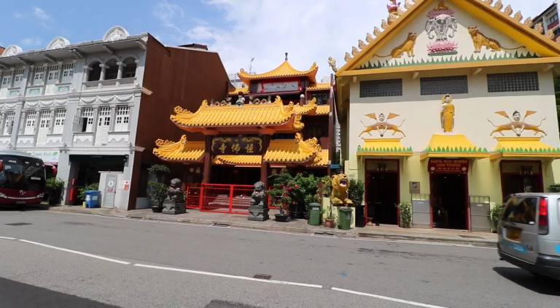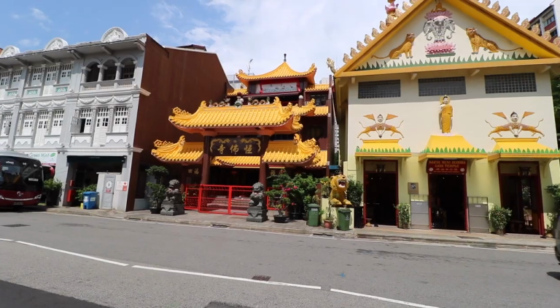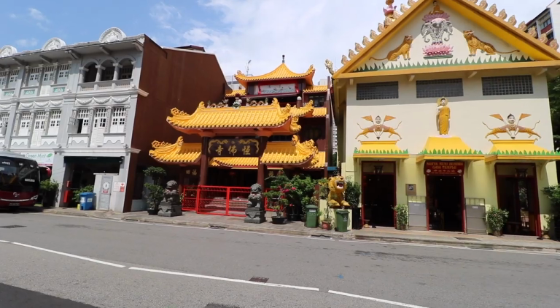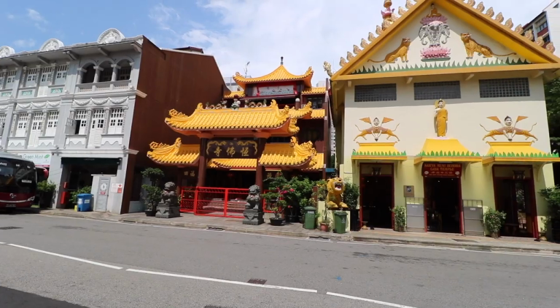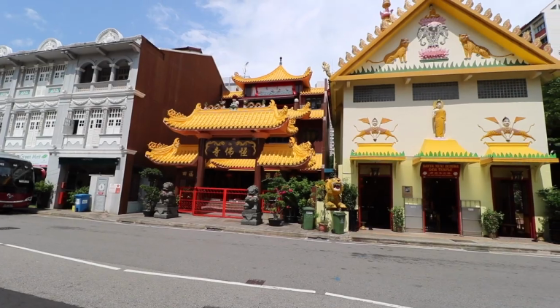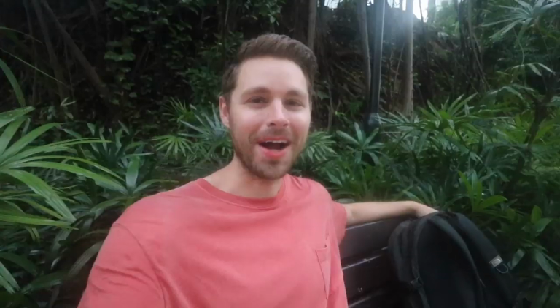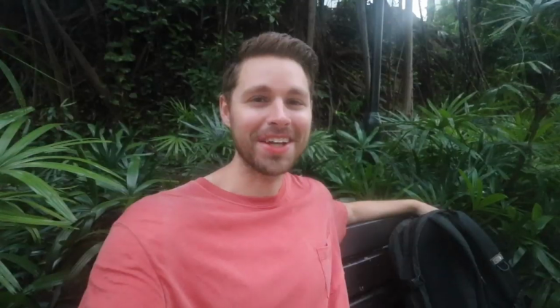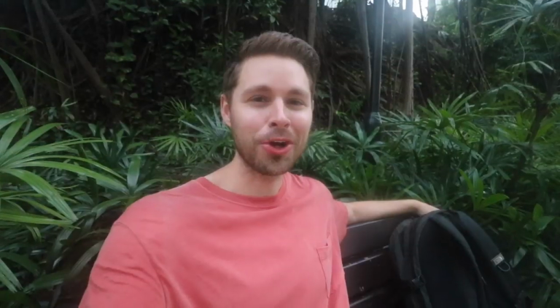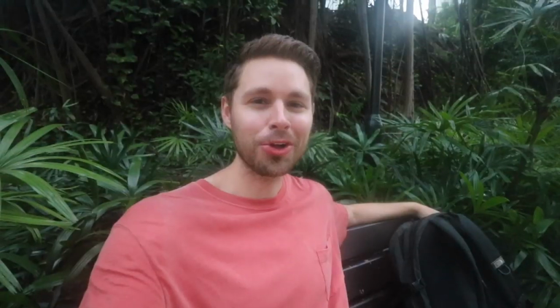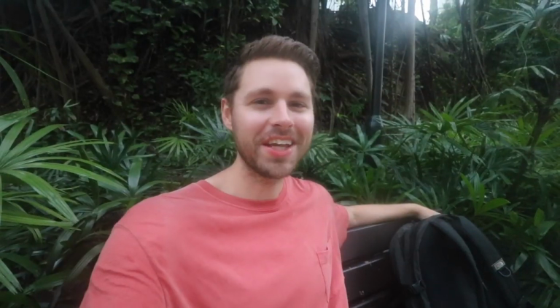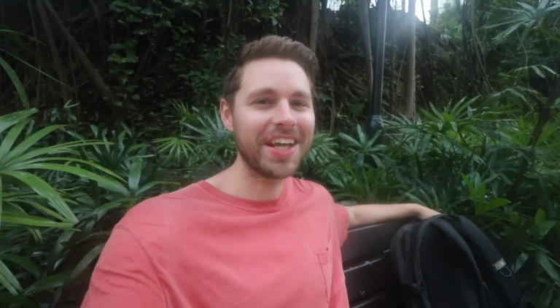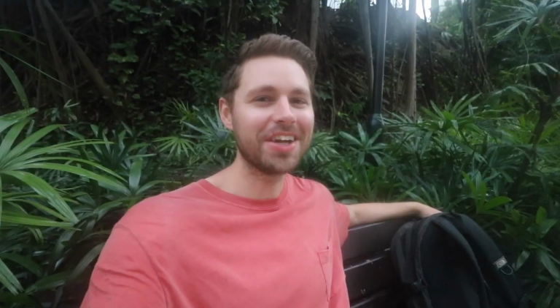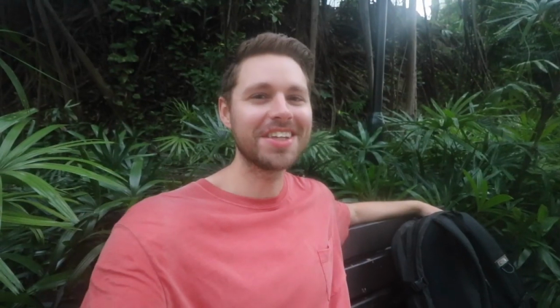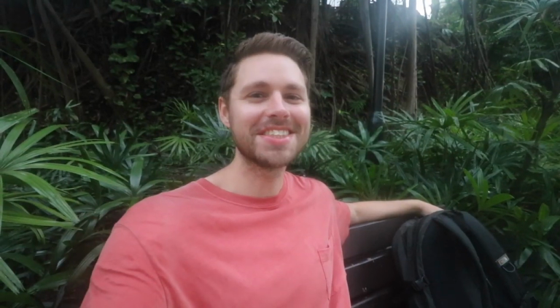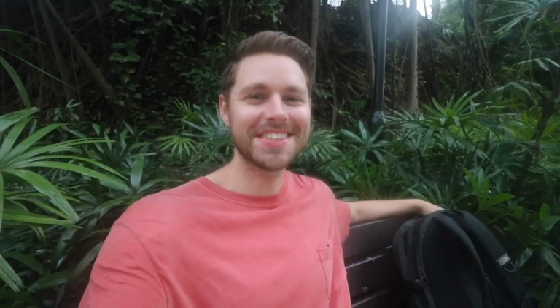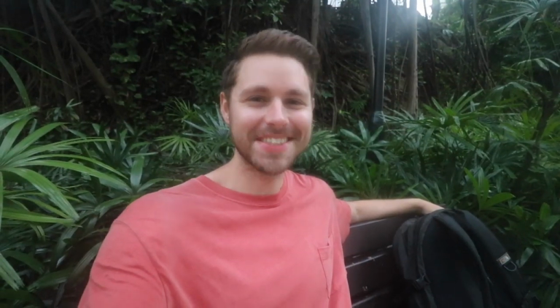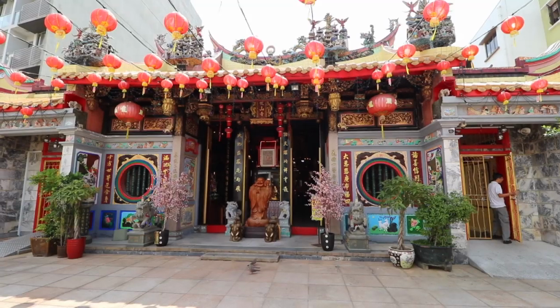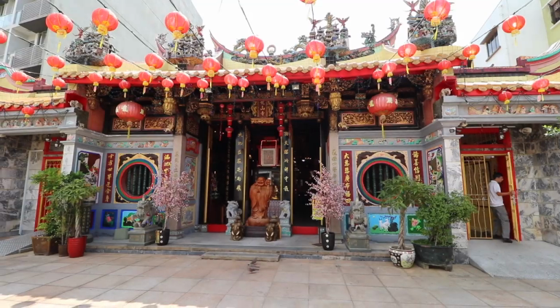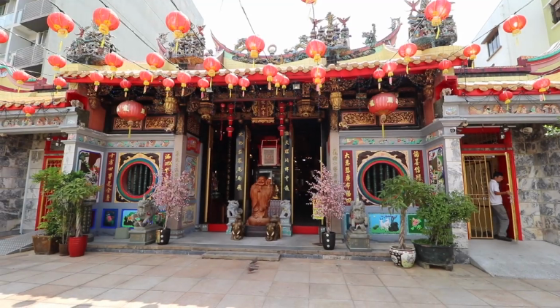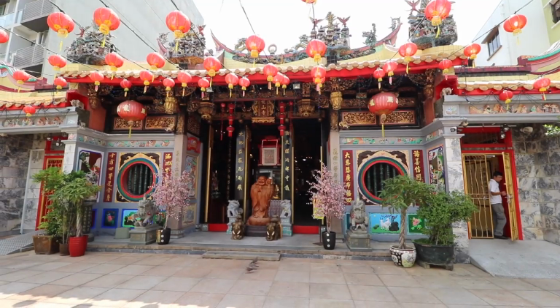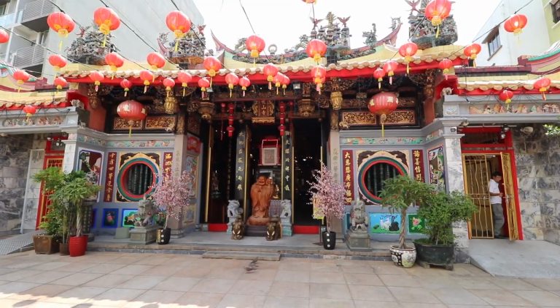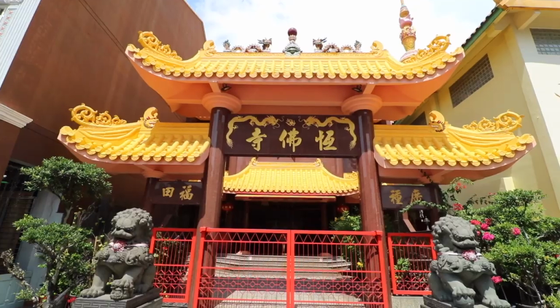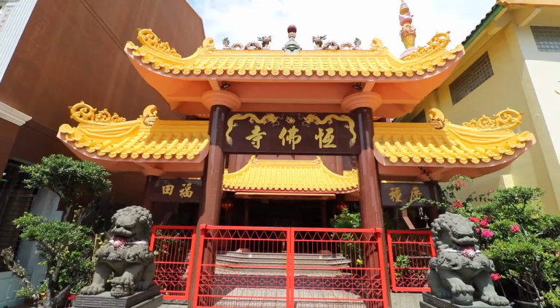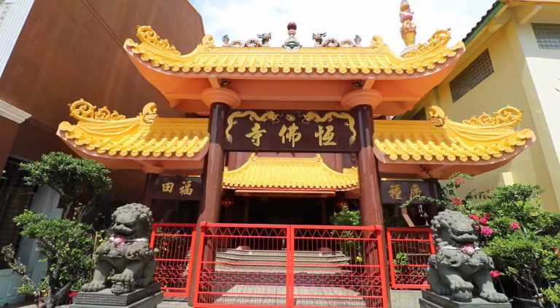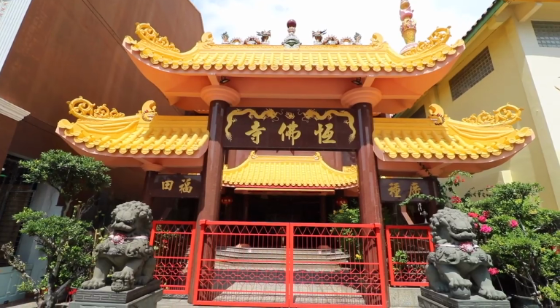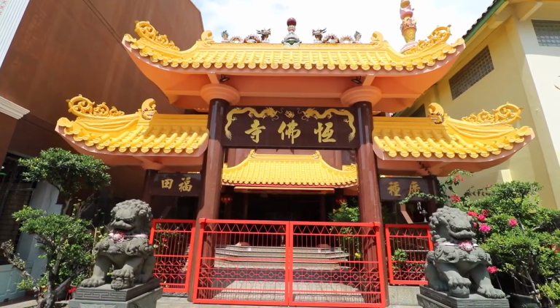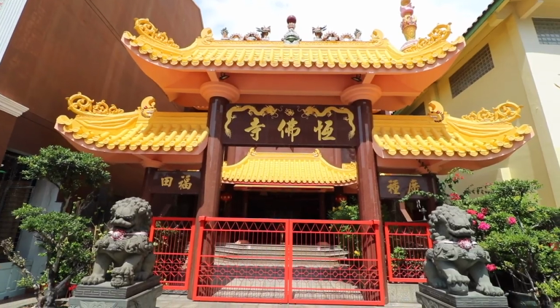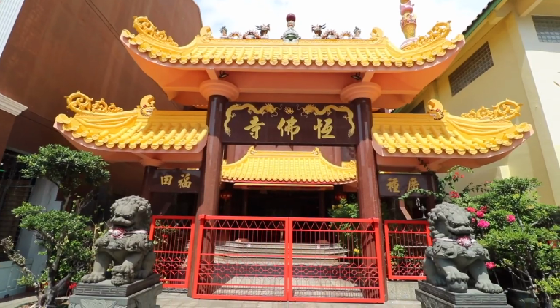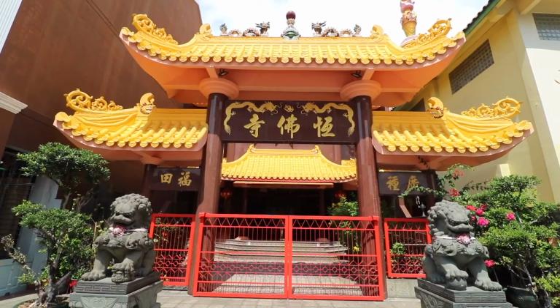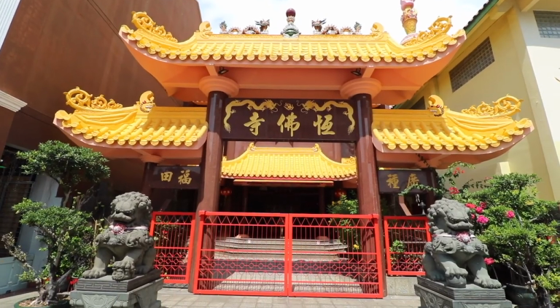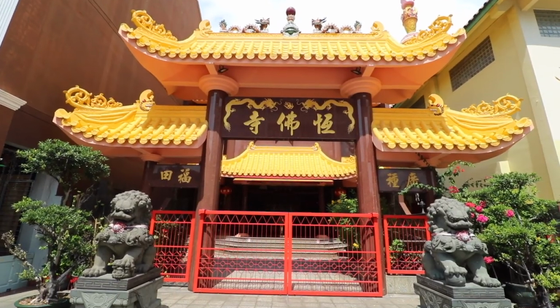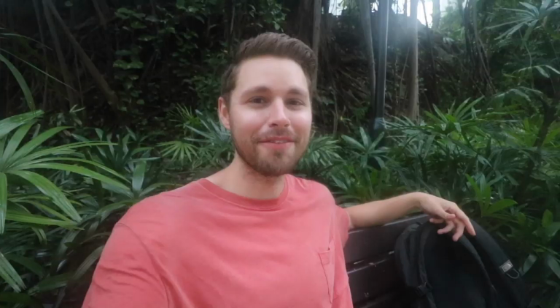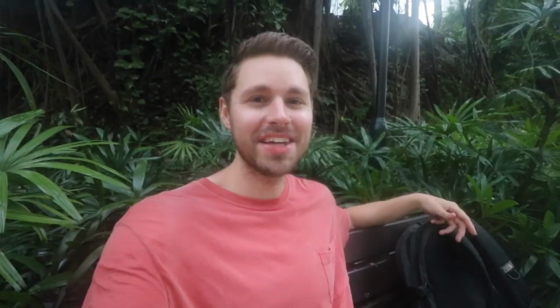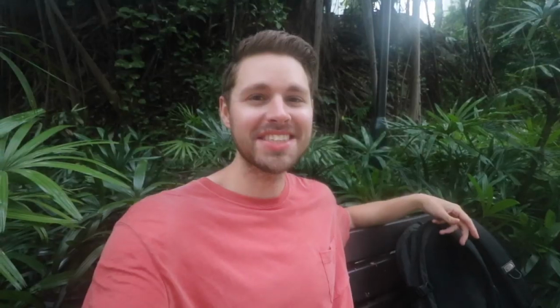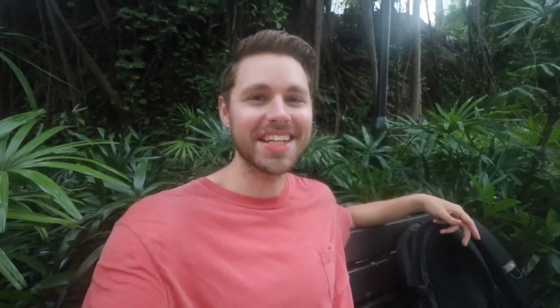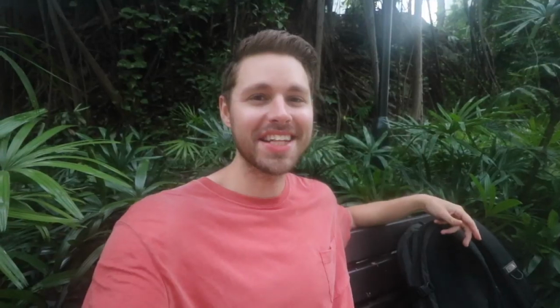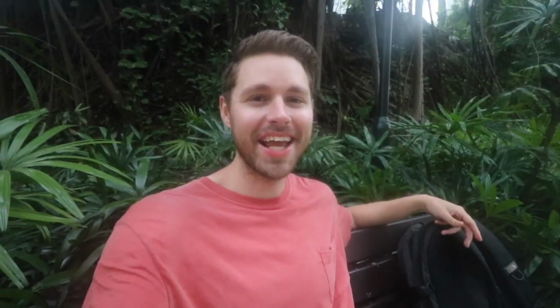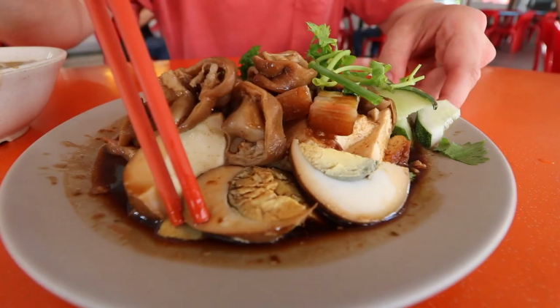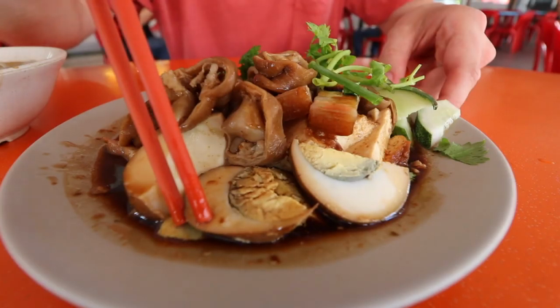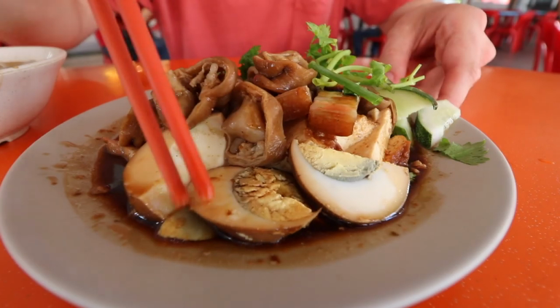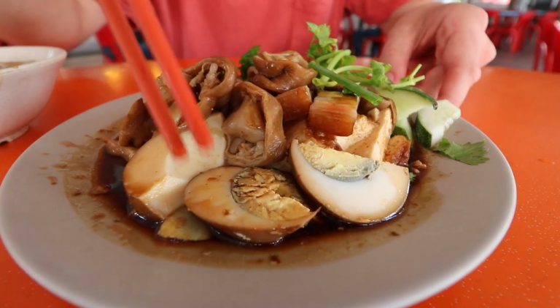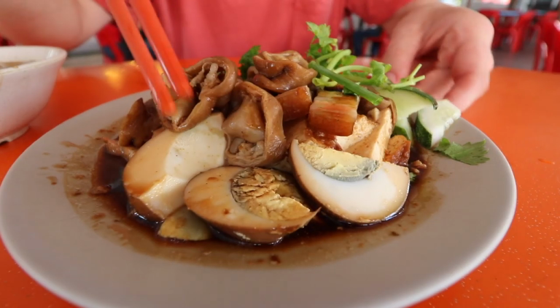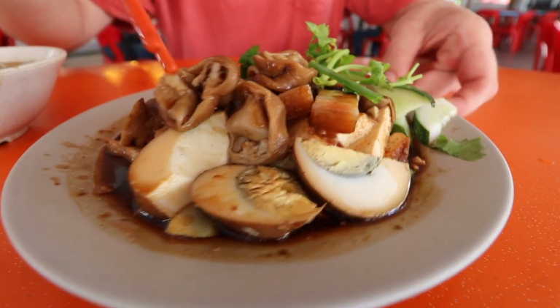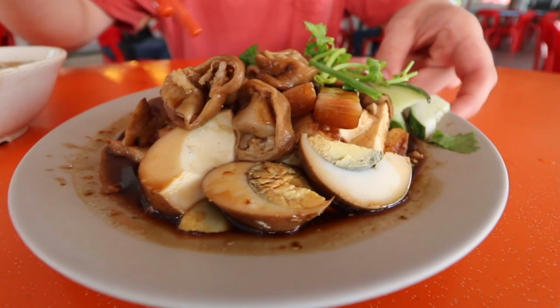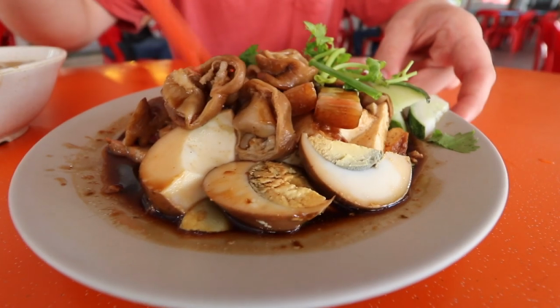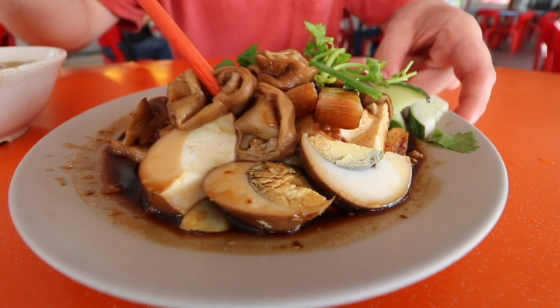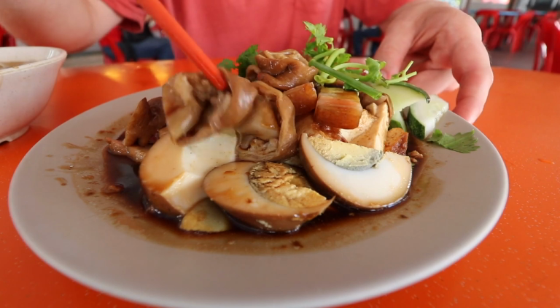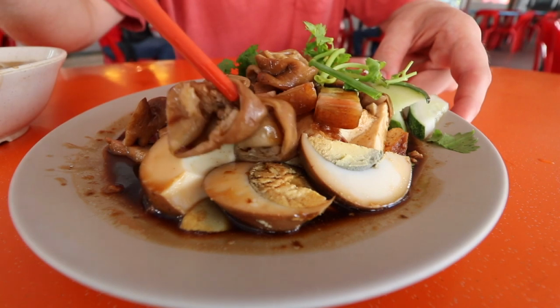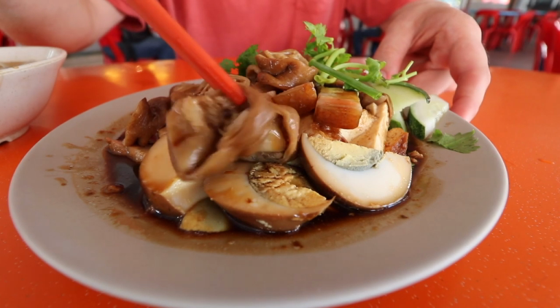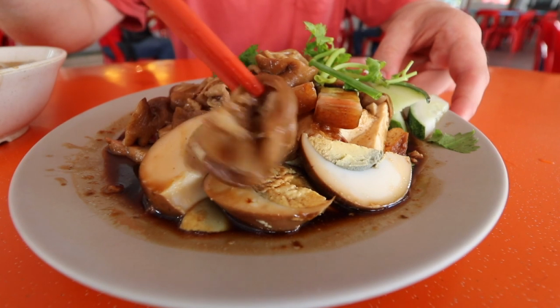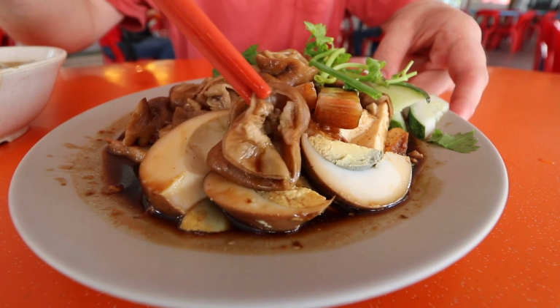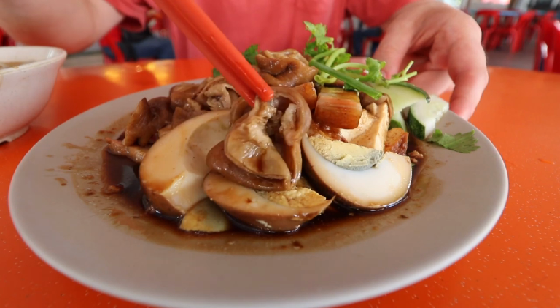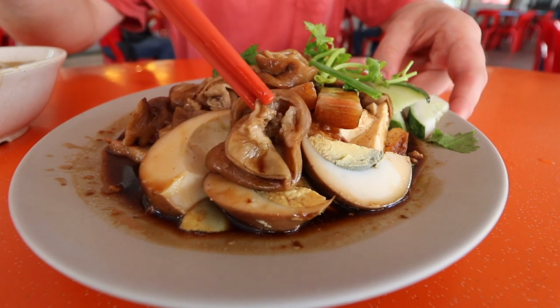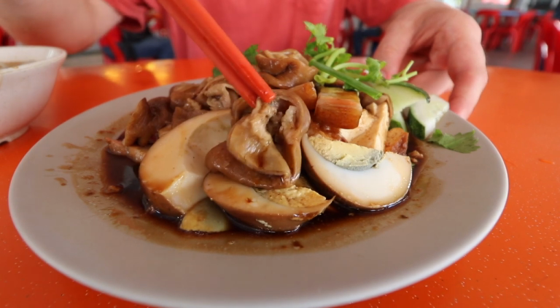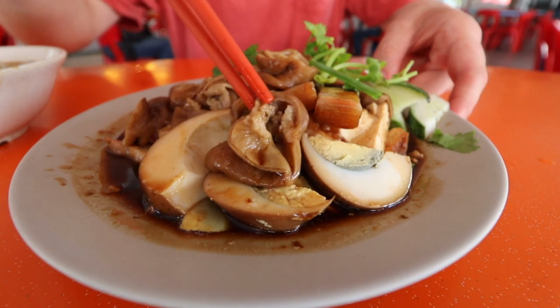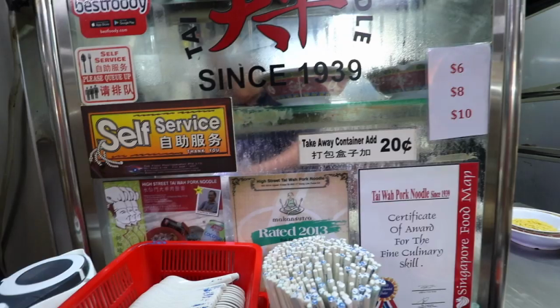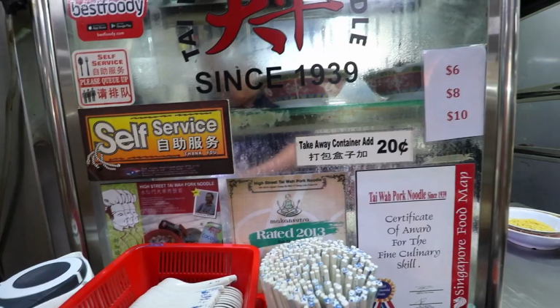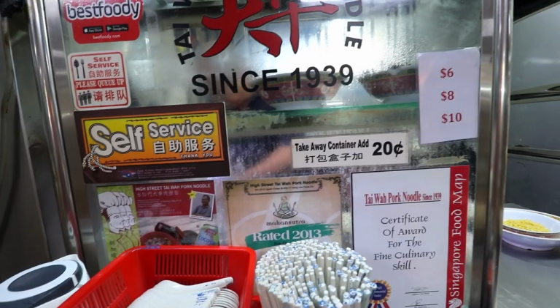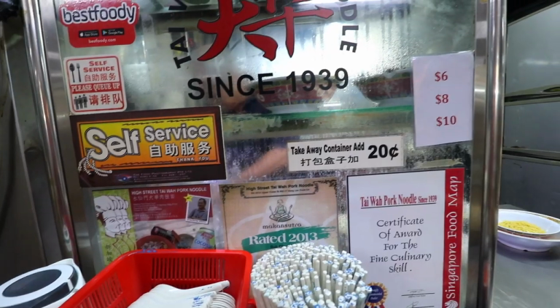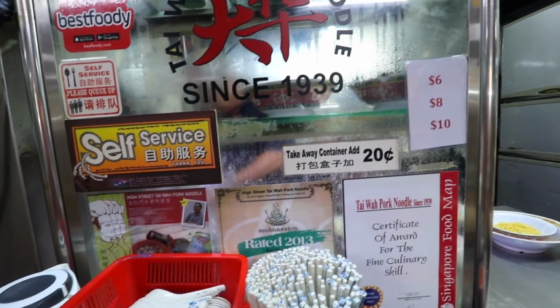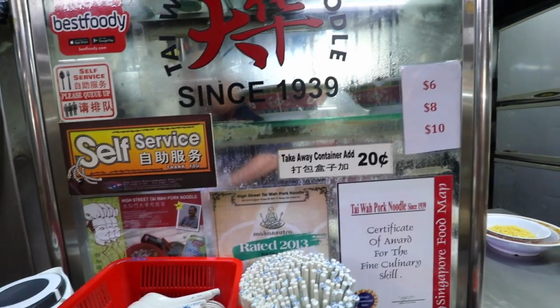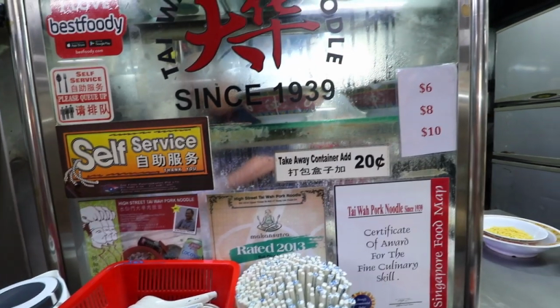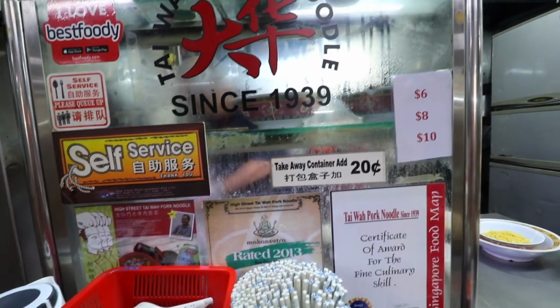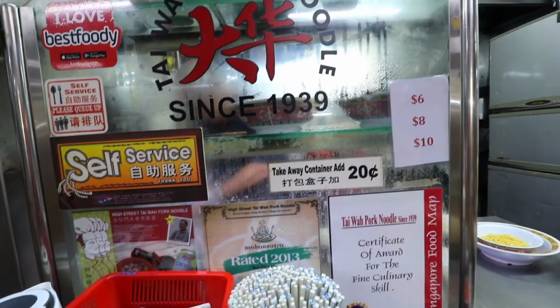It's bright and early here in Singapore. My name is Max and My Kind of Eats, and today we're going to be all about breakfast!